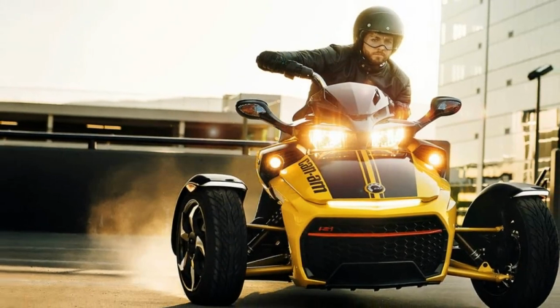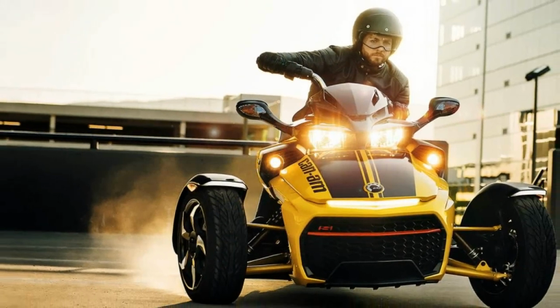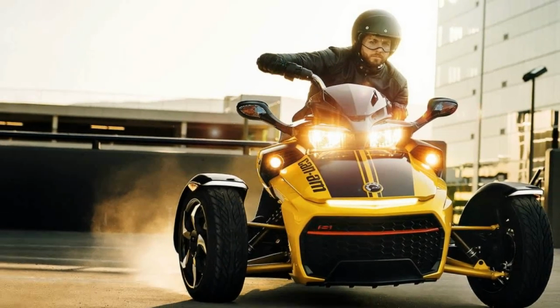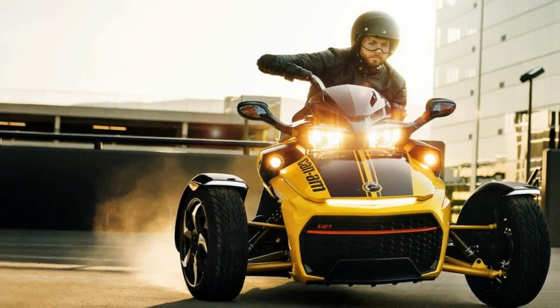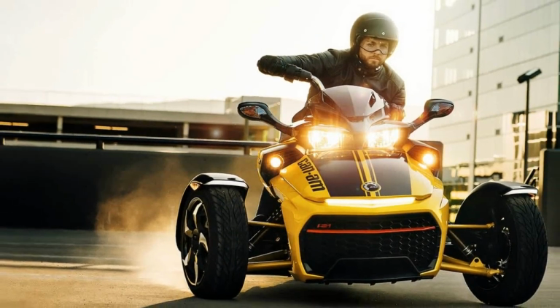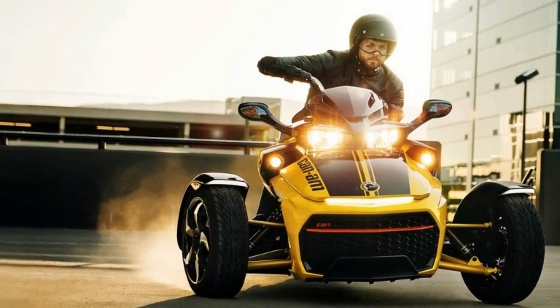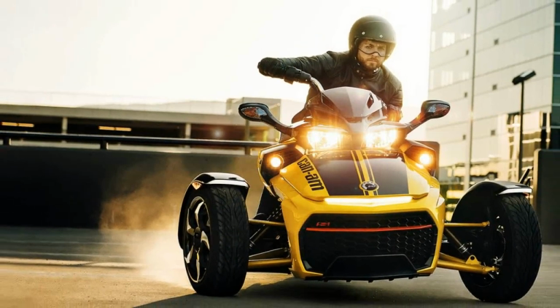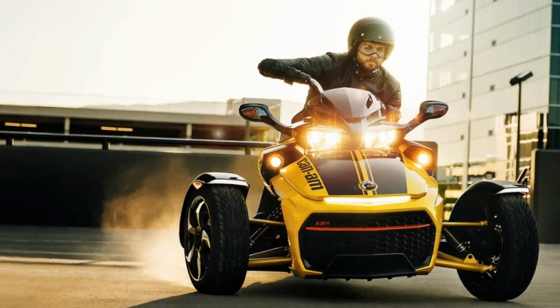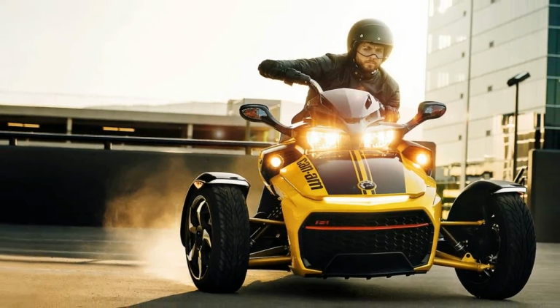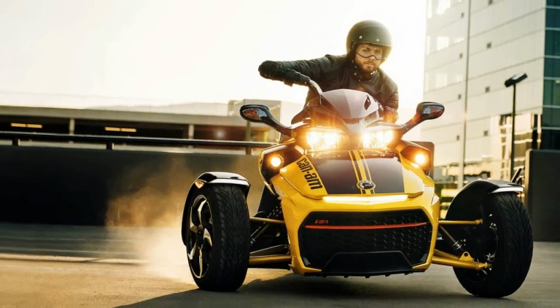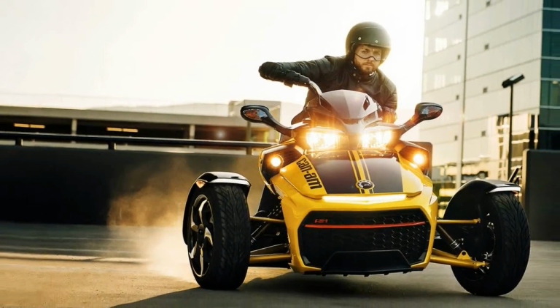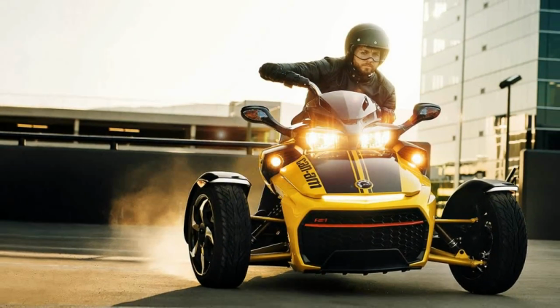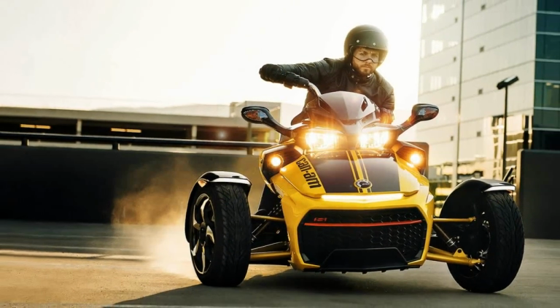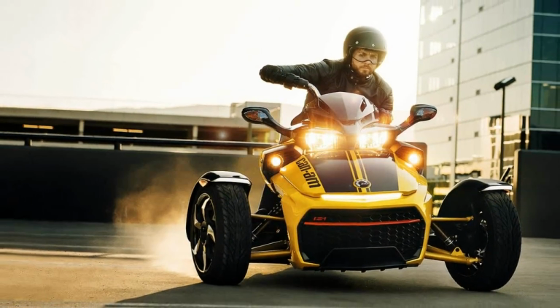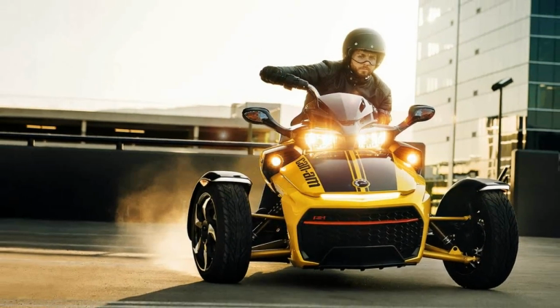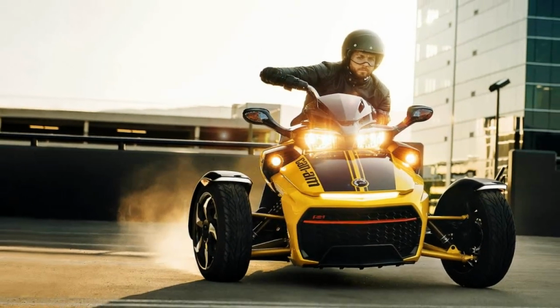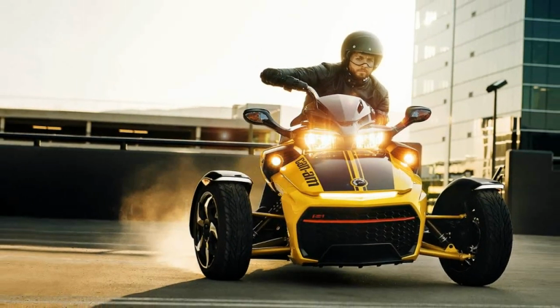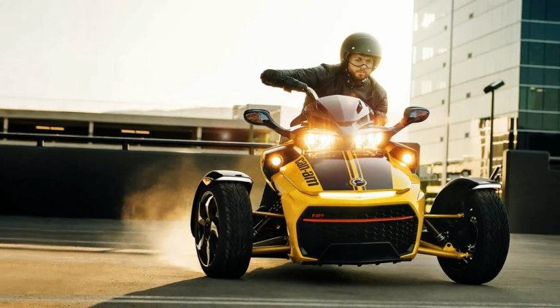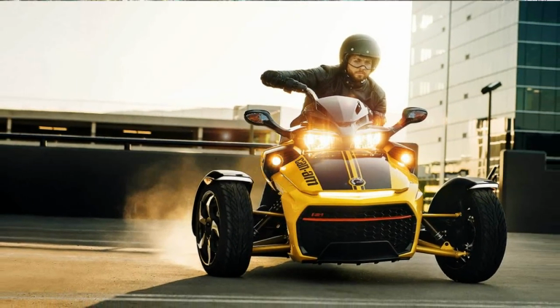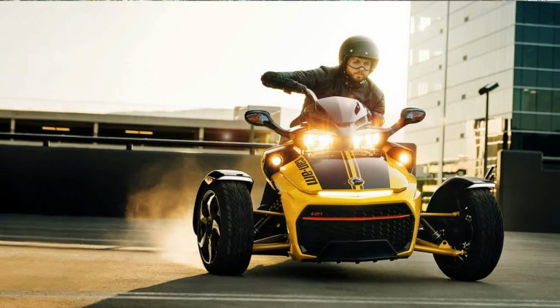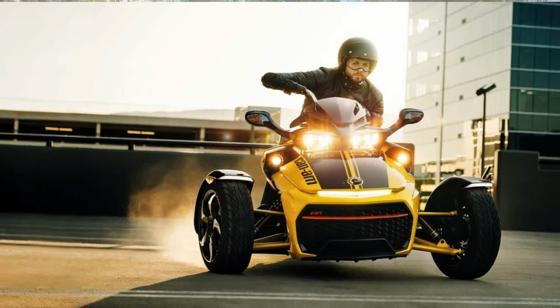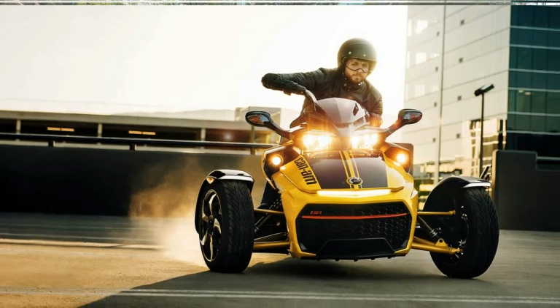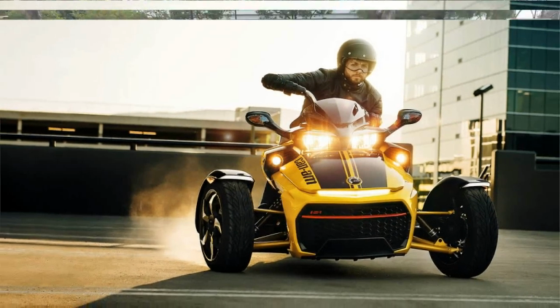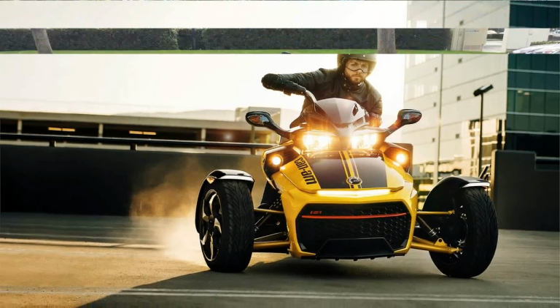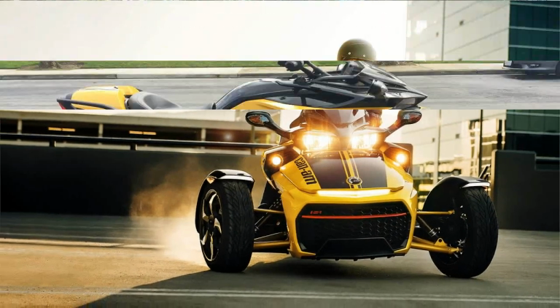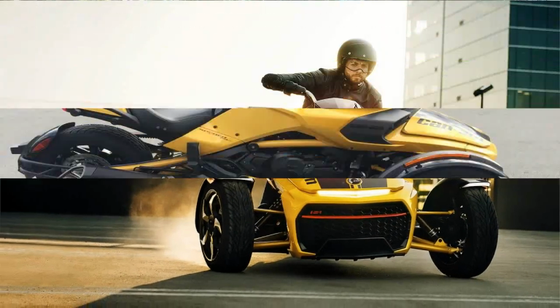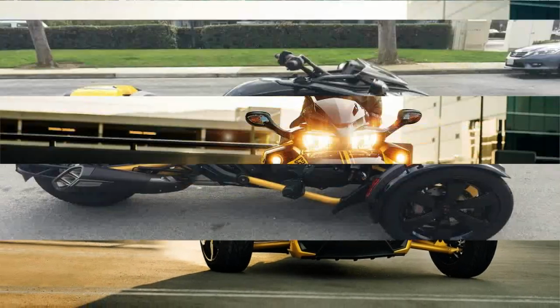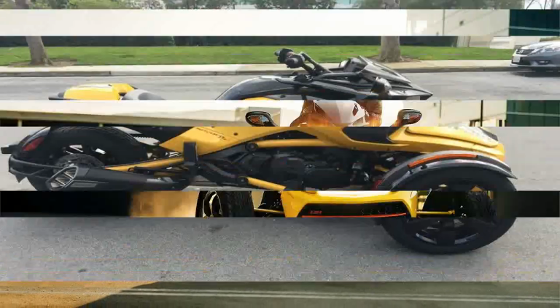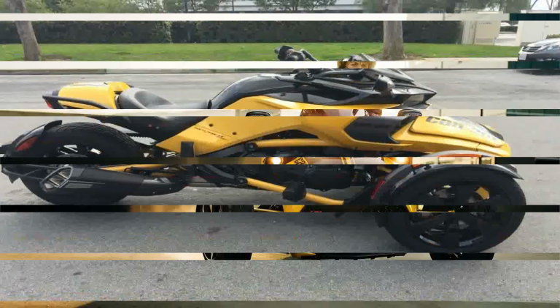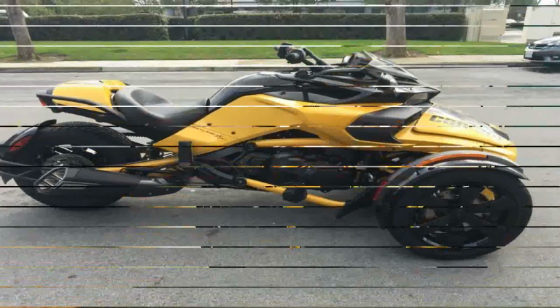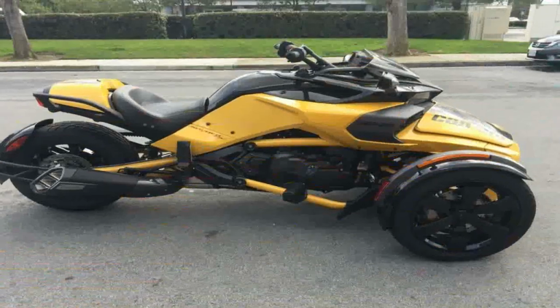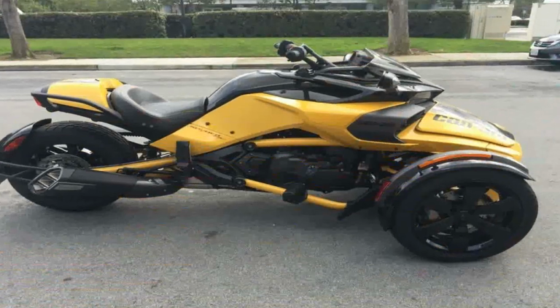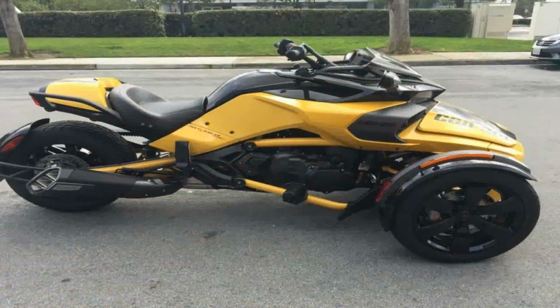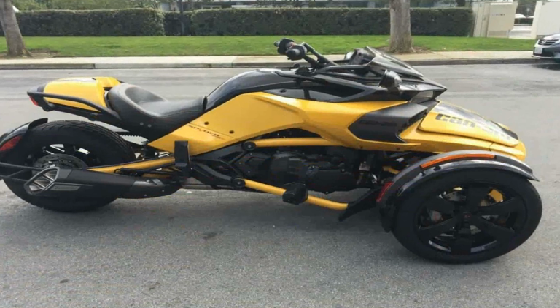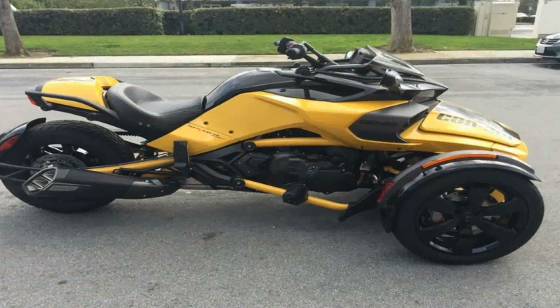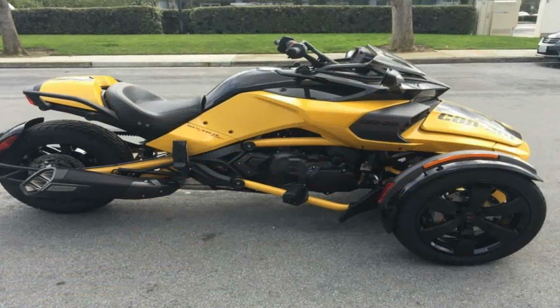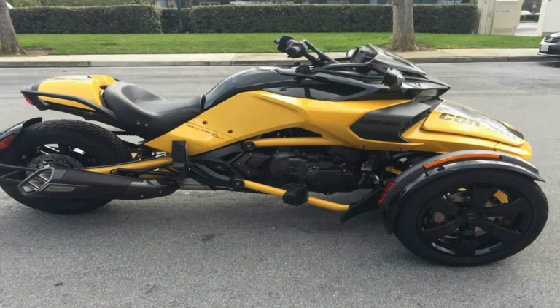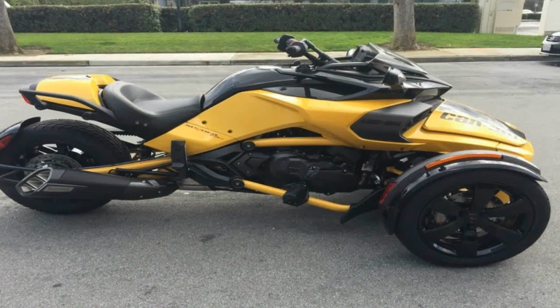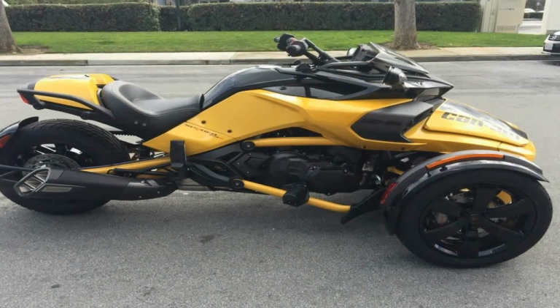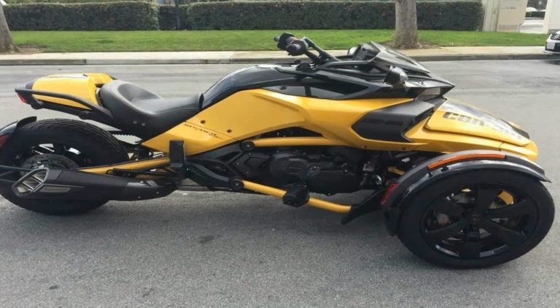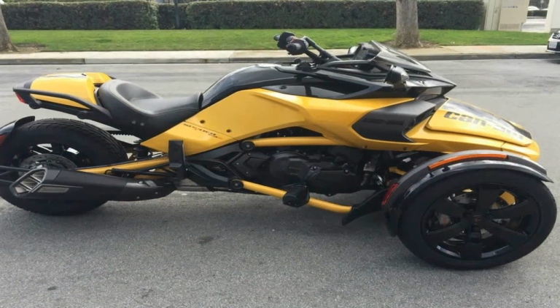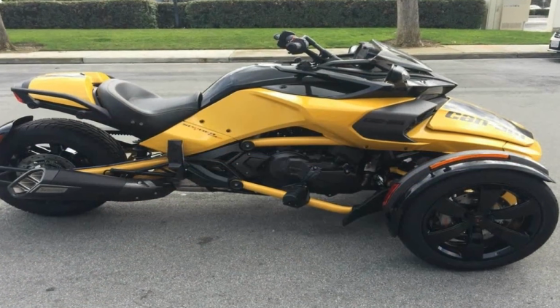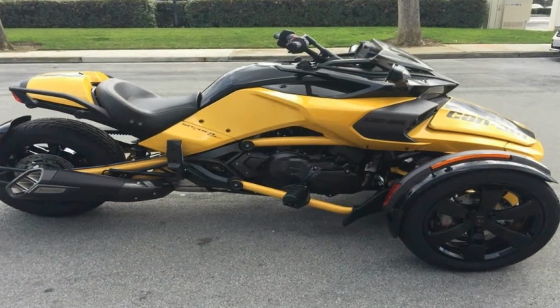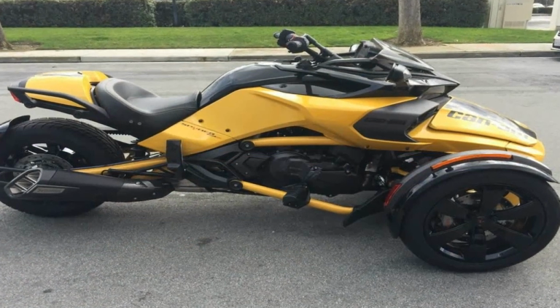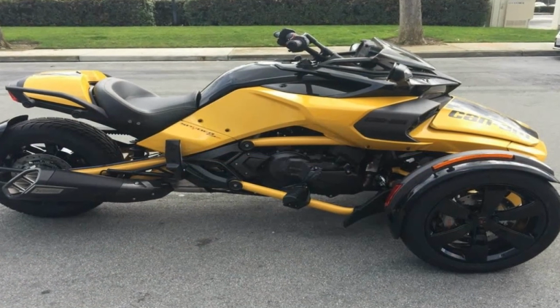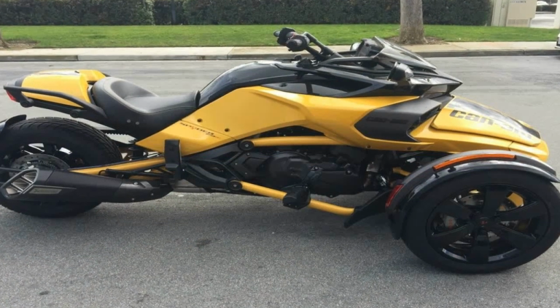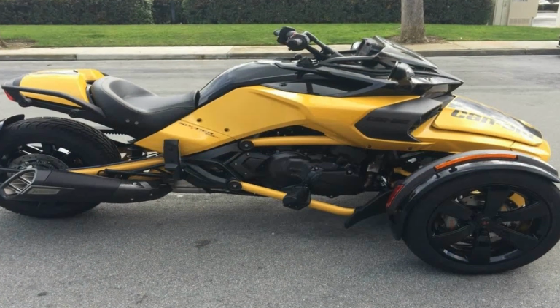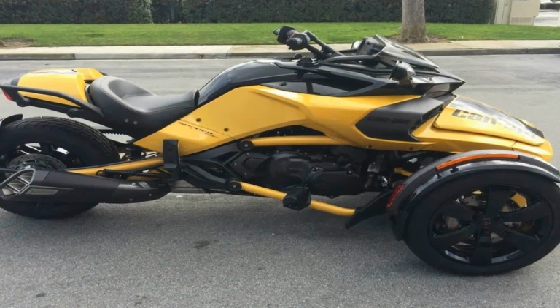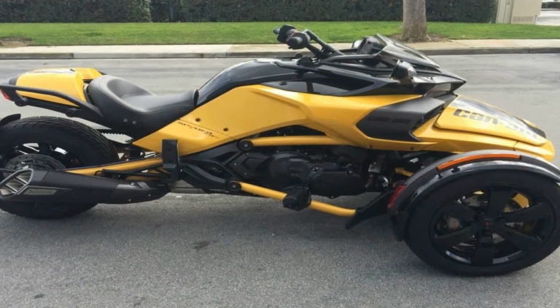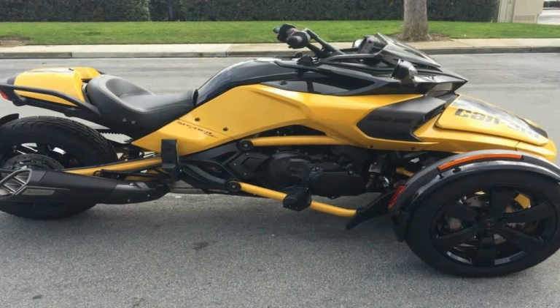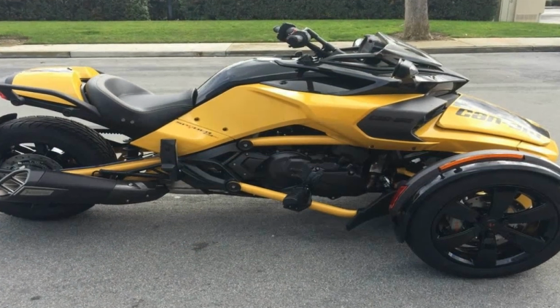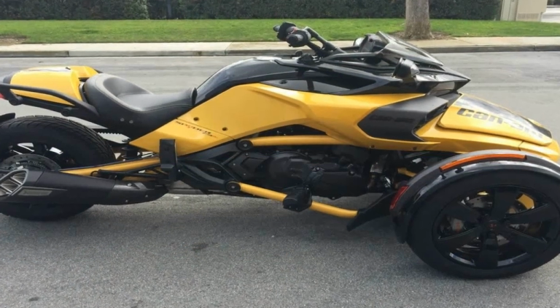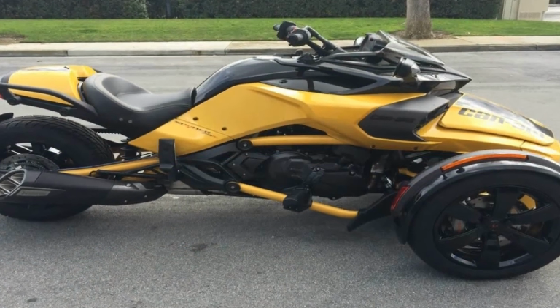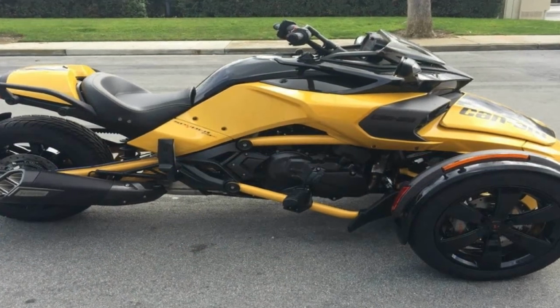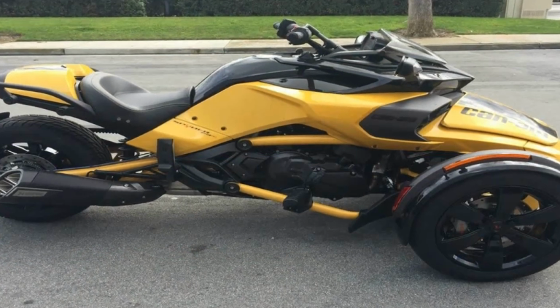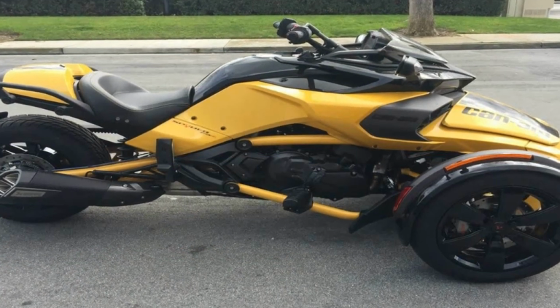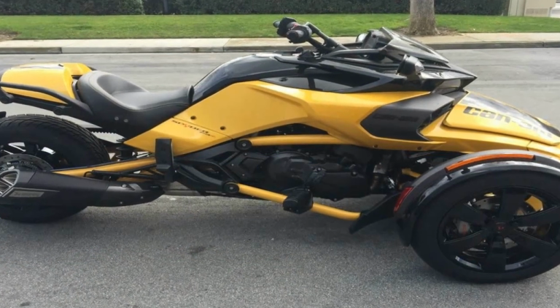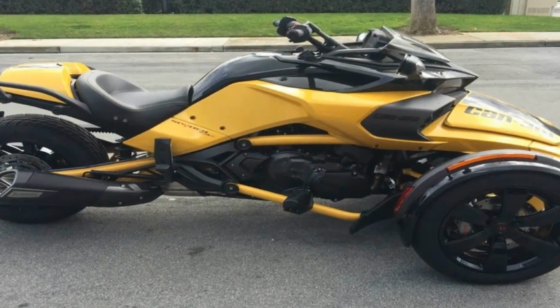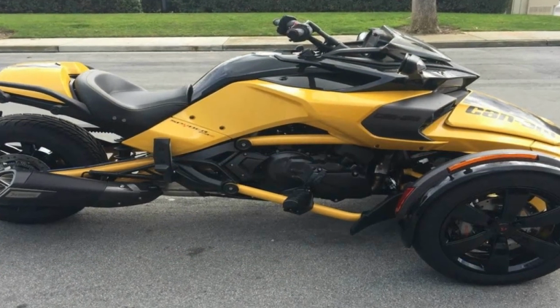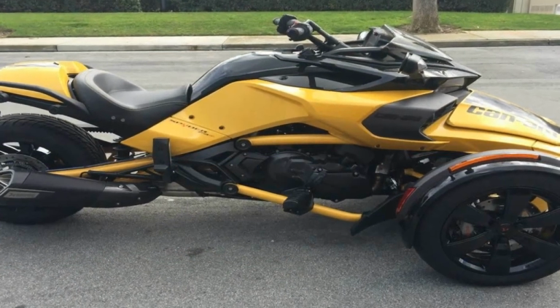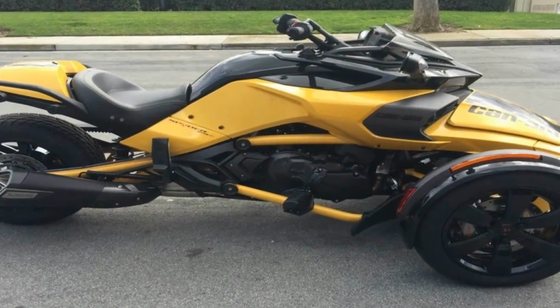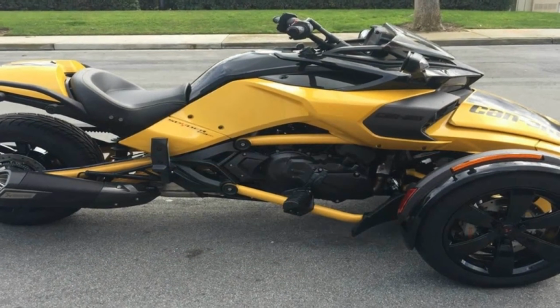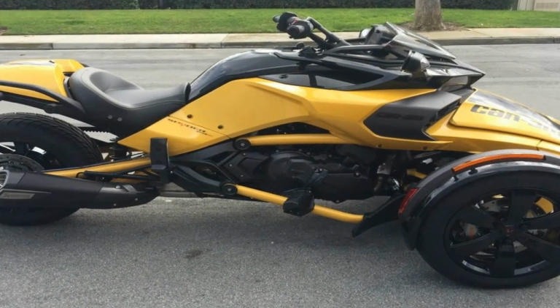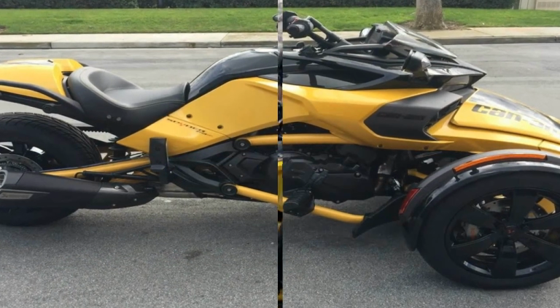Viewed in profile from the handlebars back, the F3 brothers could pass for supersports with a ridiculously wide rear tire.